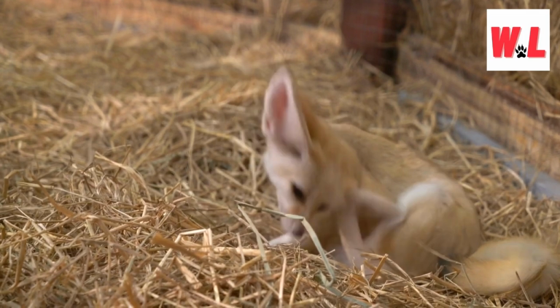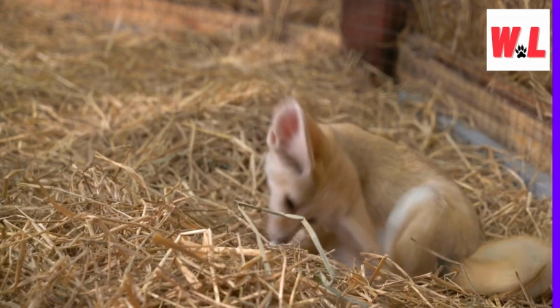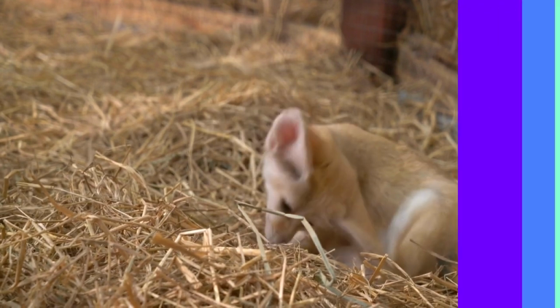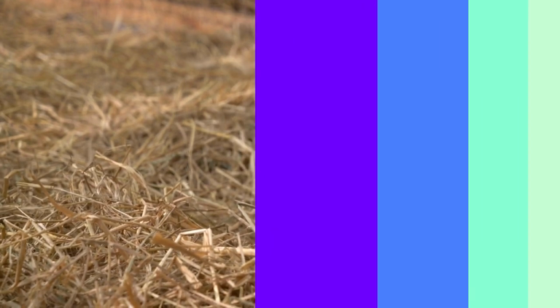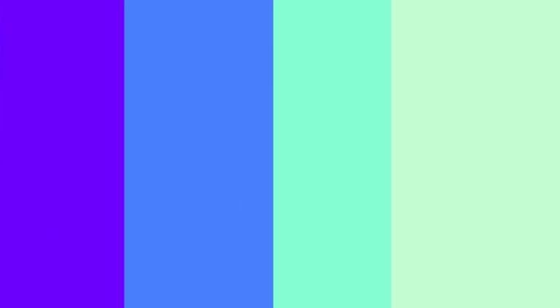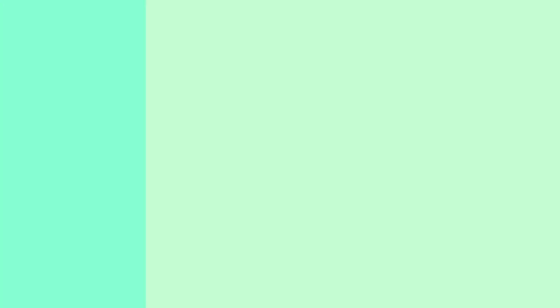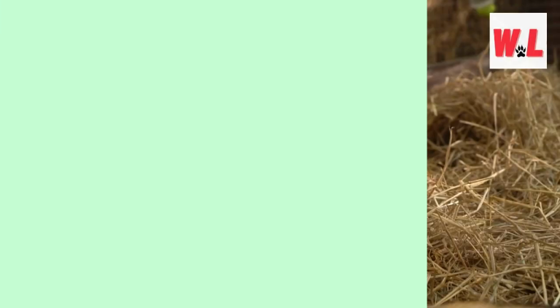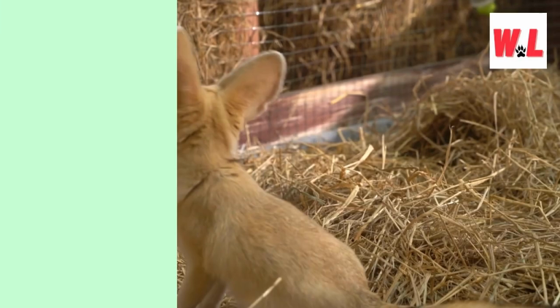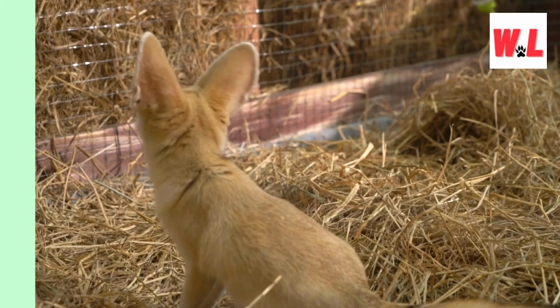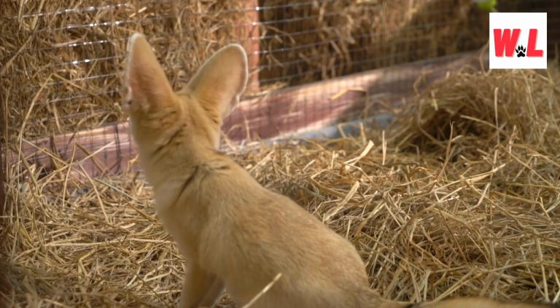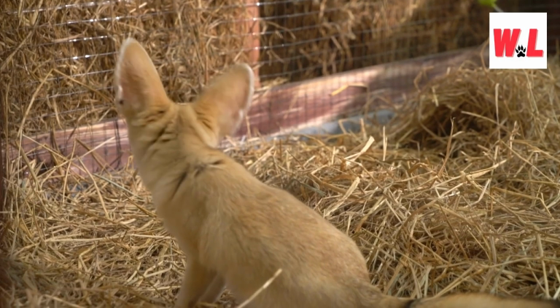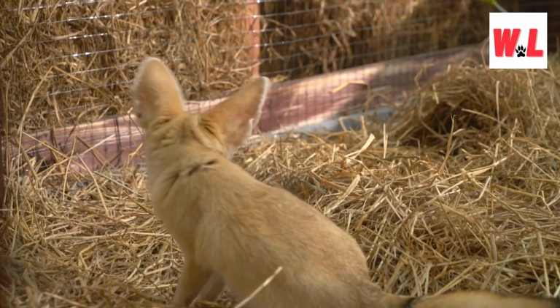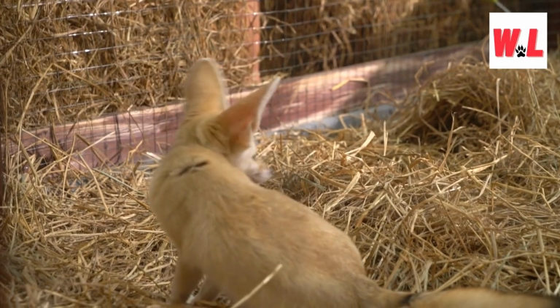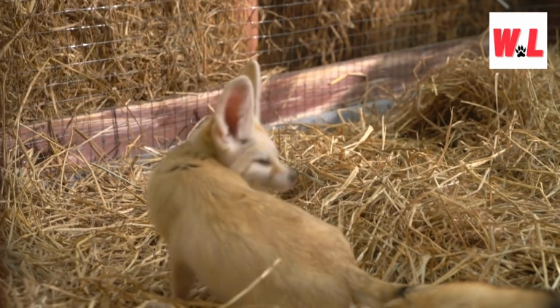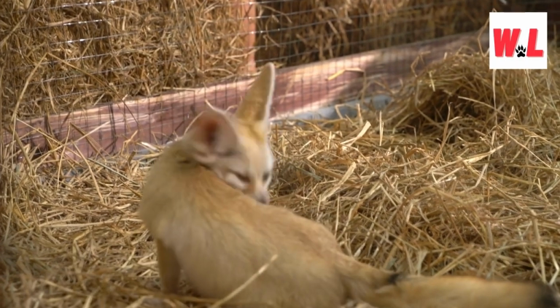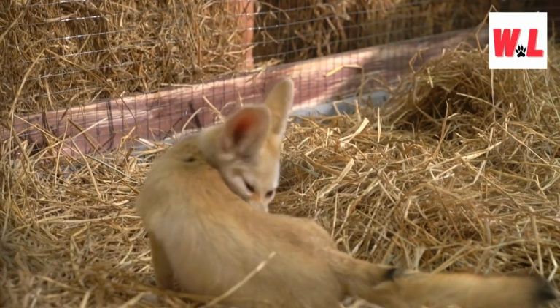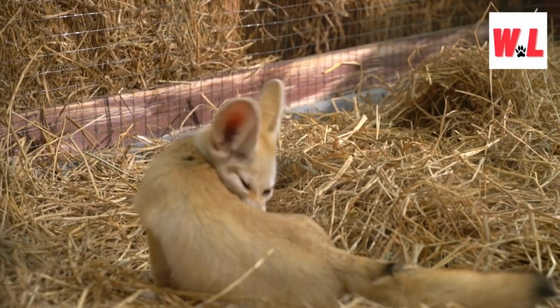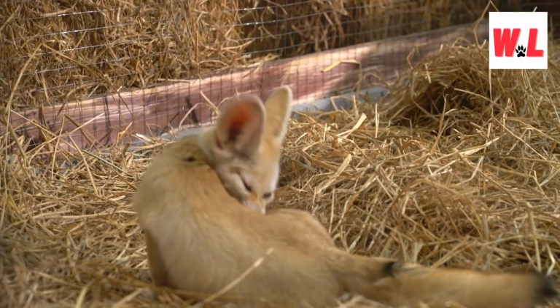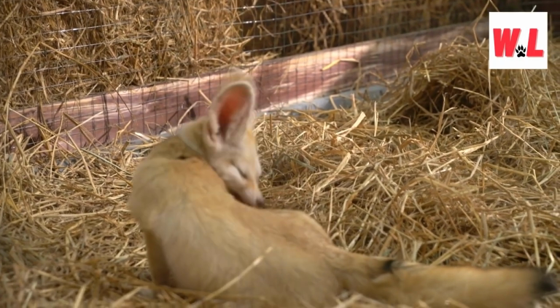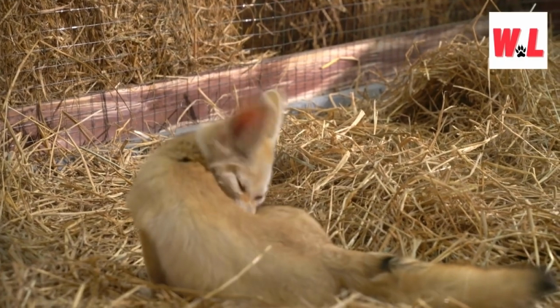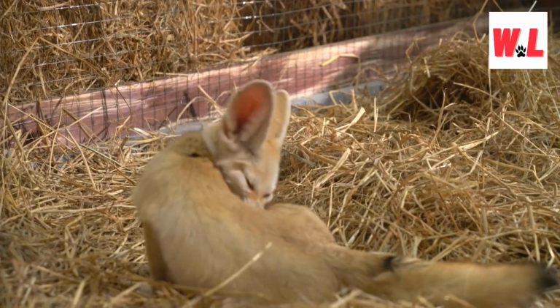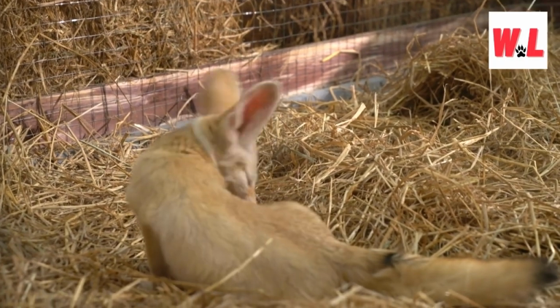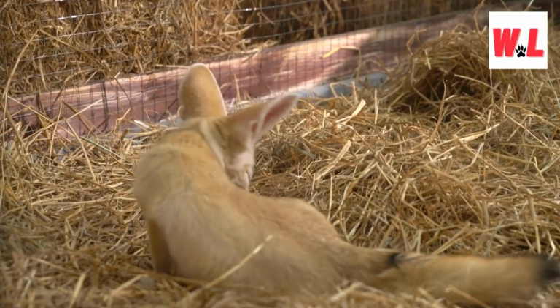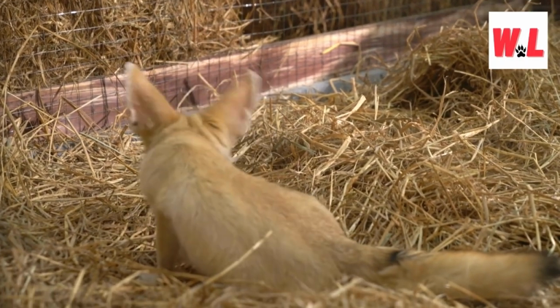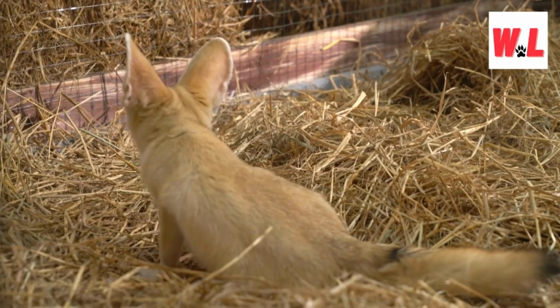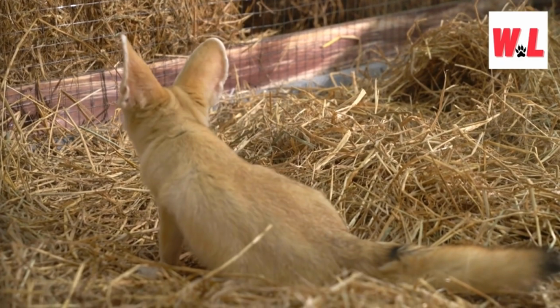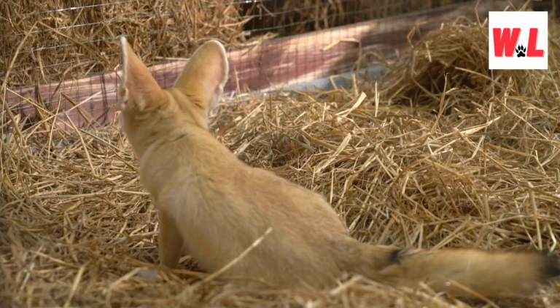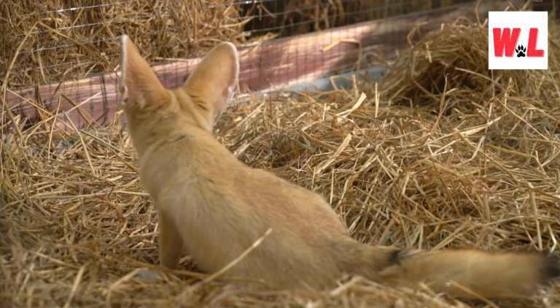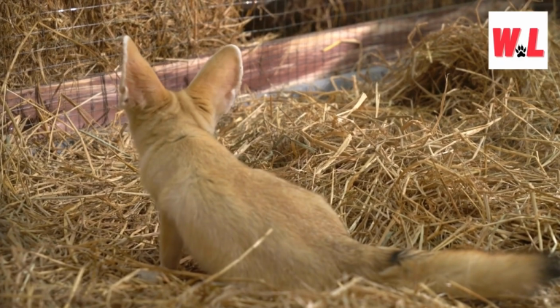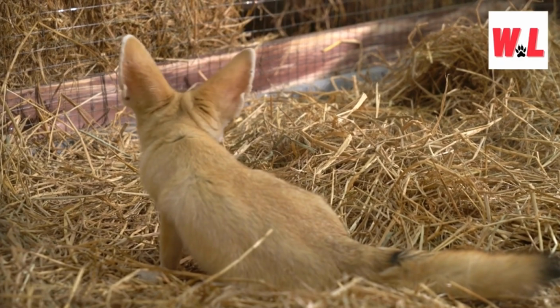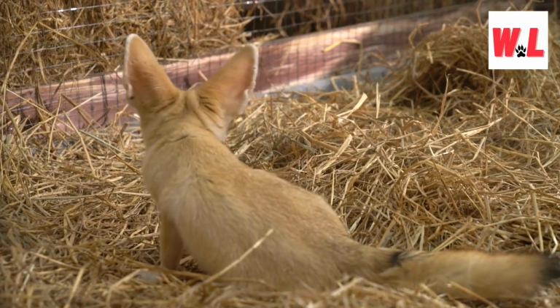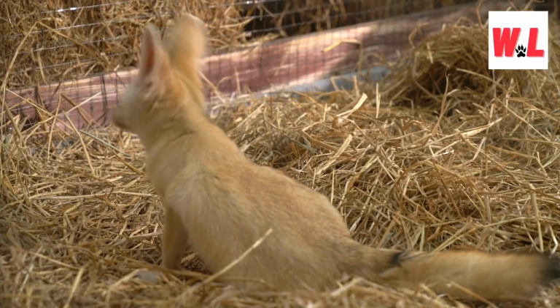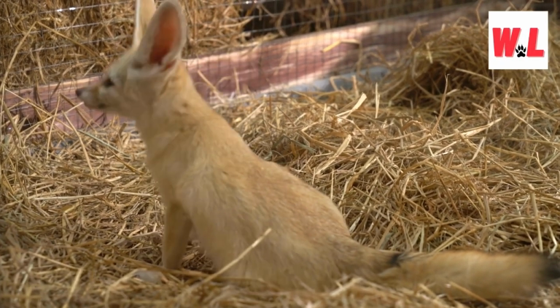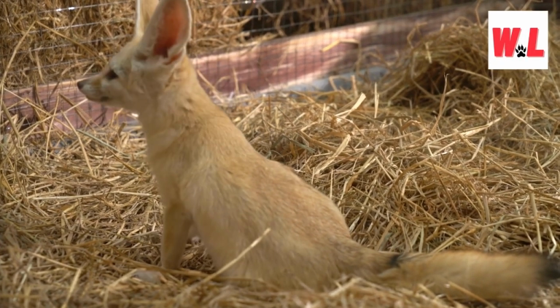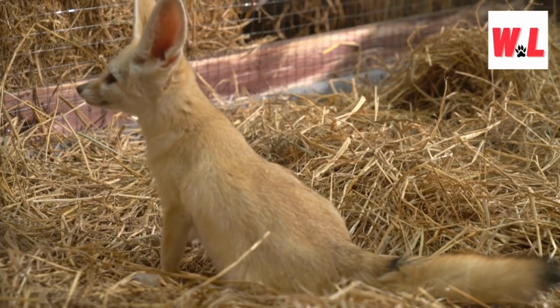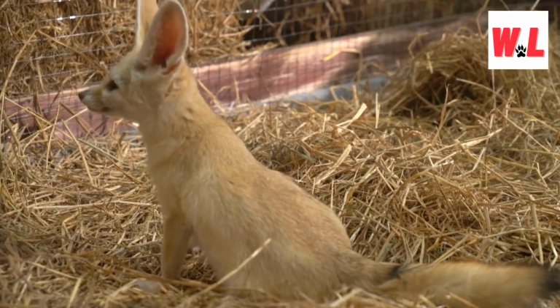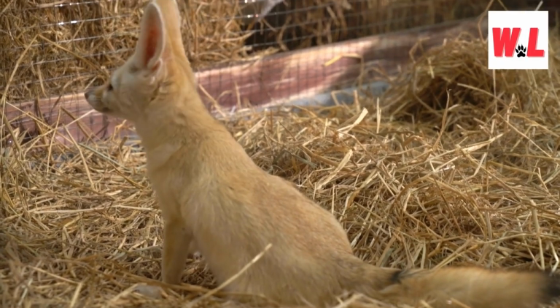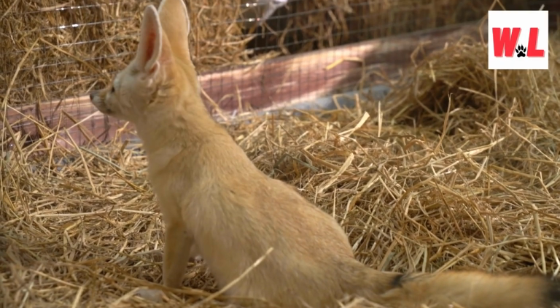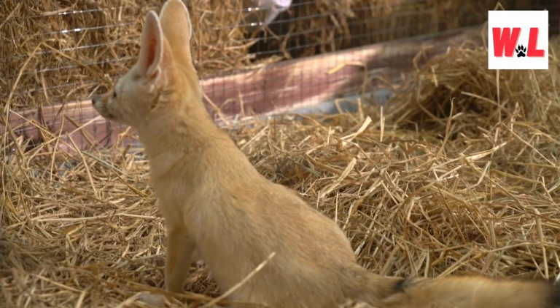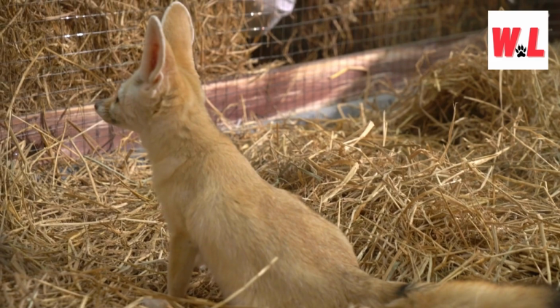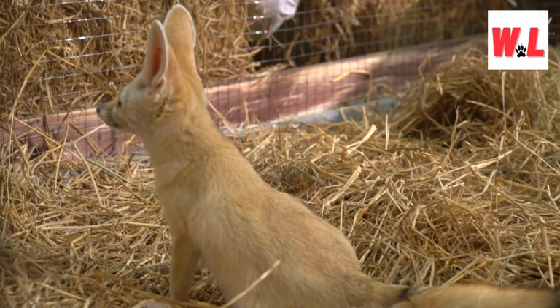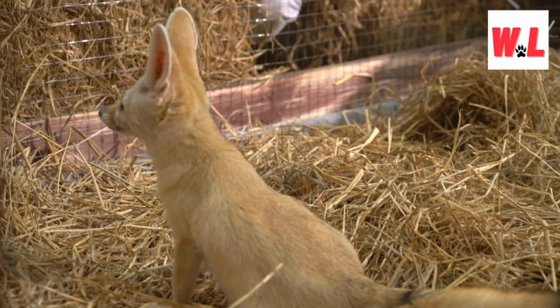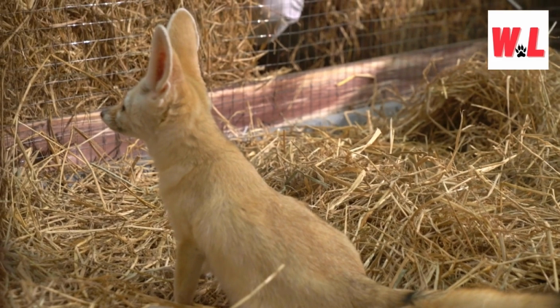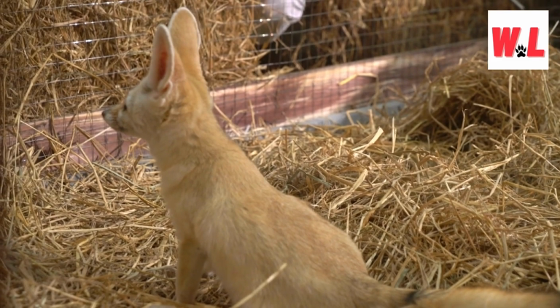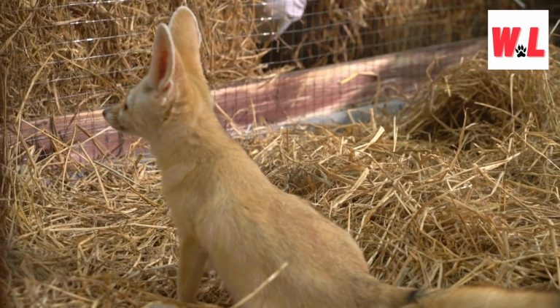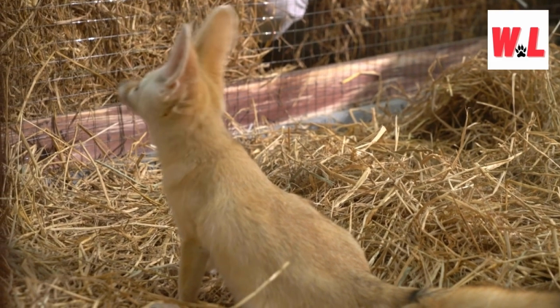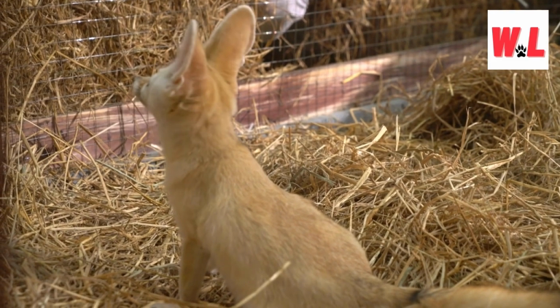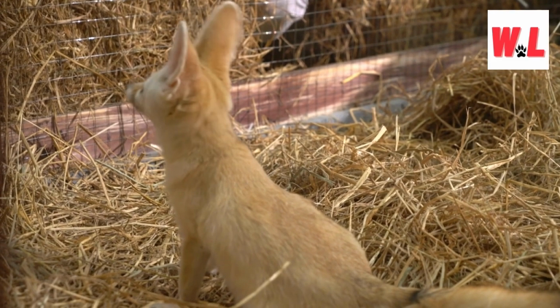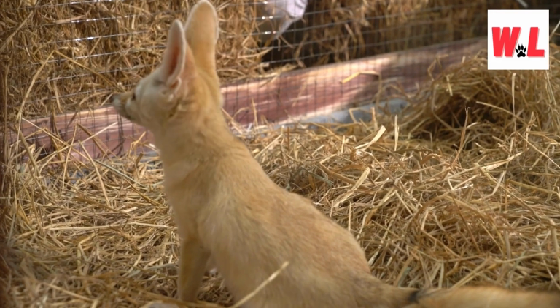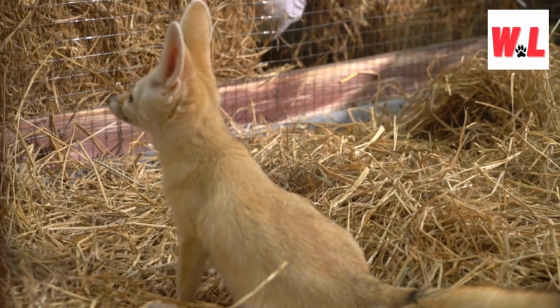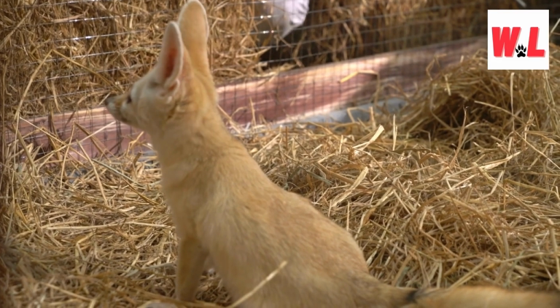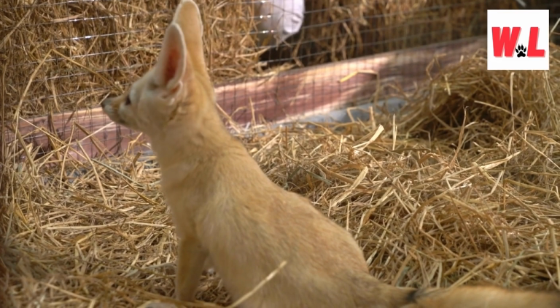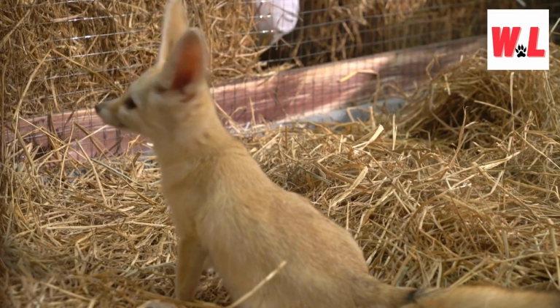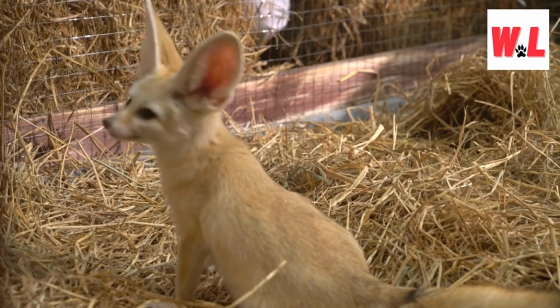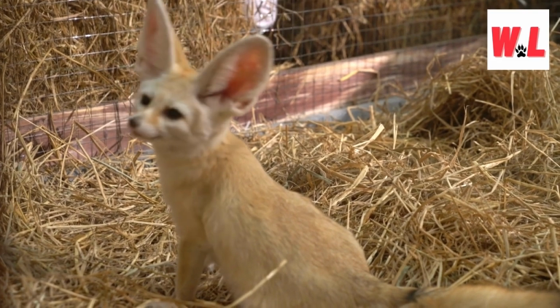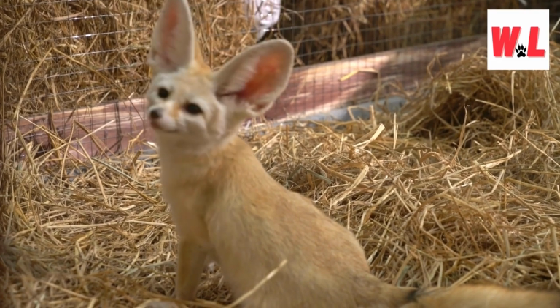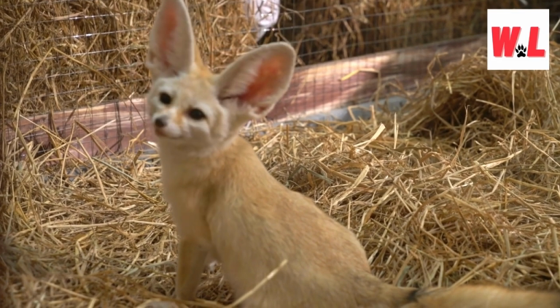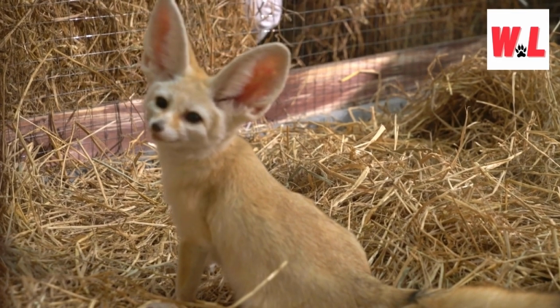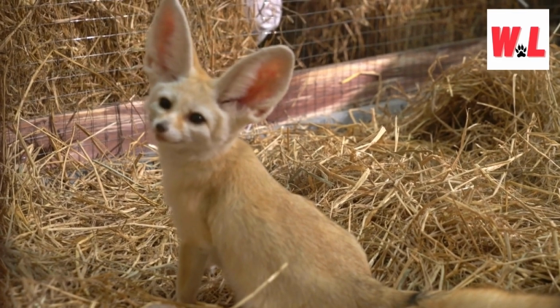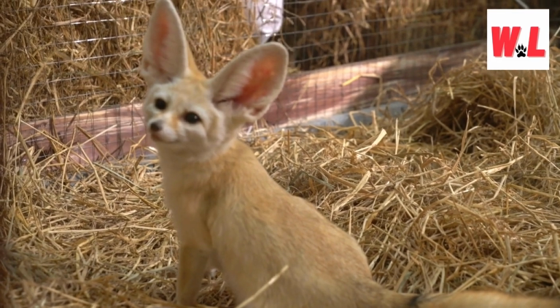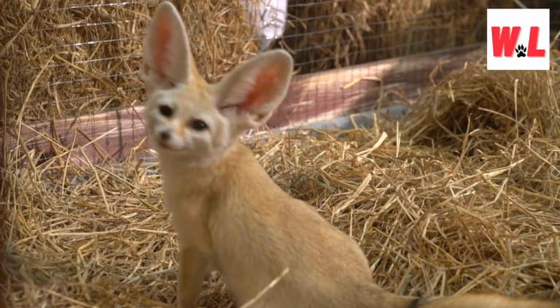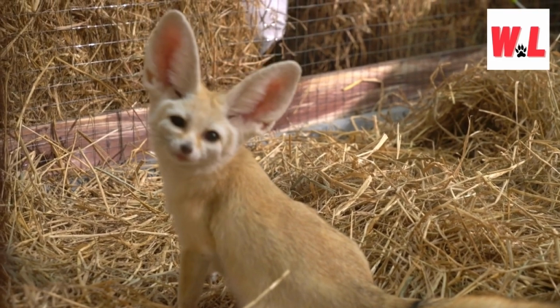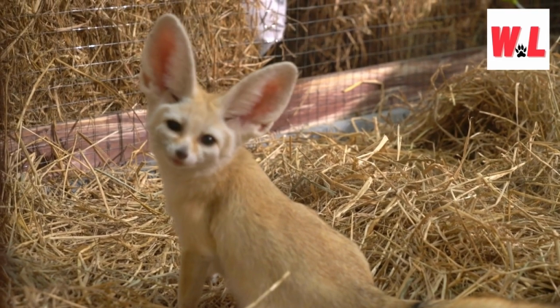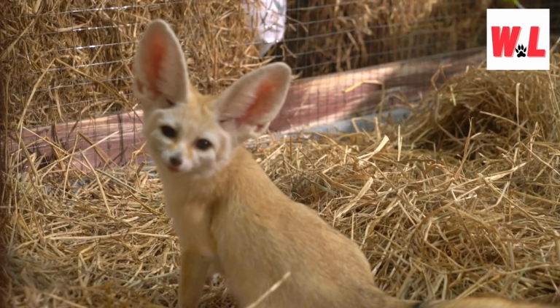Stay tuned as we delve deeper into the world of diminutive delights, uncovering more about the charming creatures that share our planet.